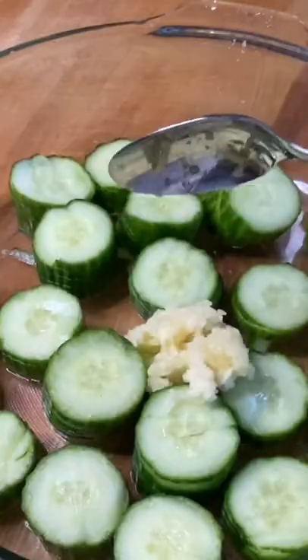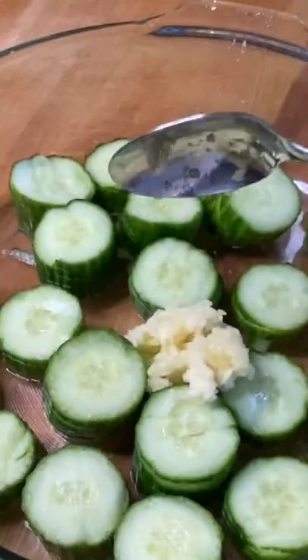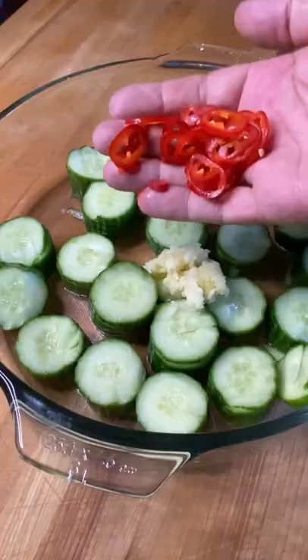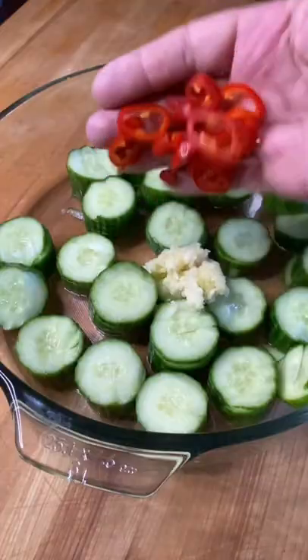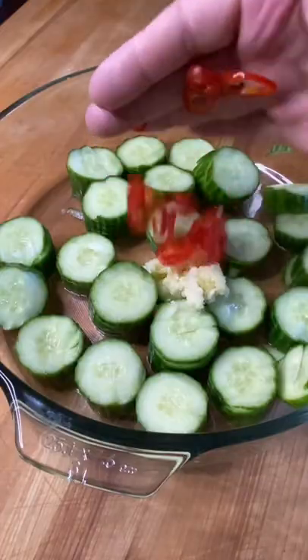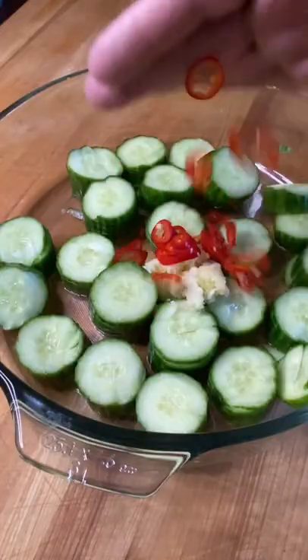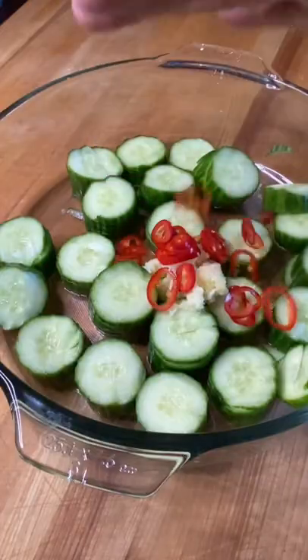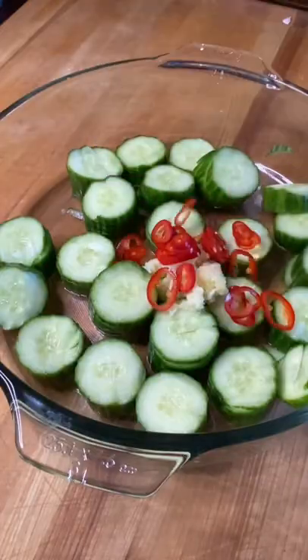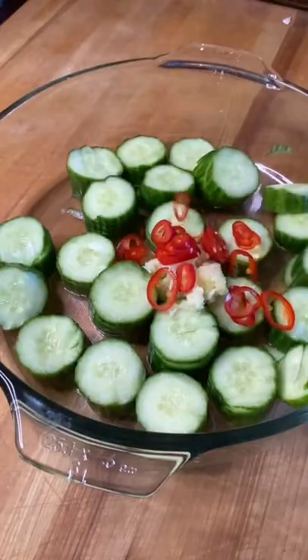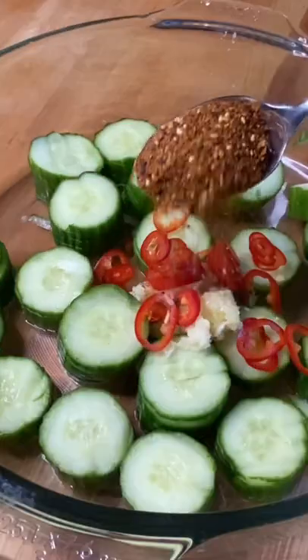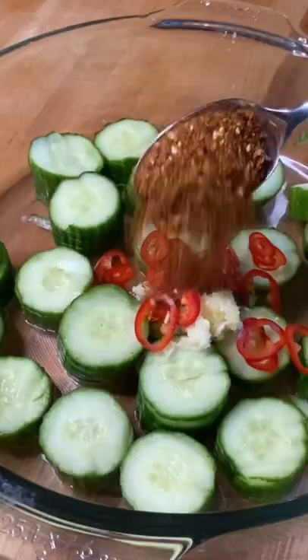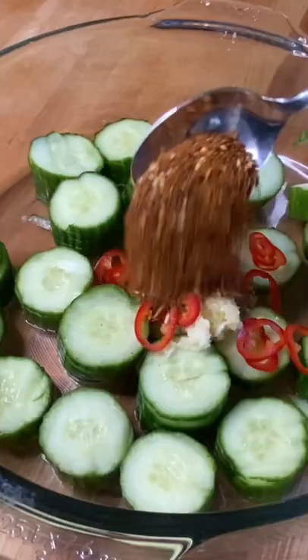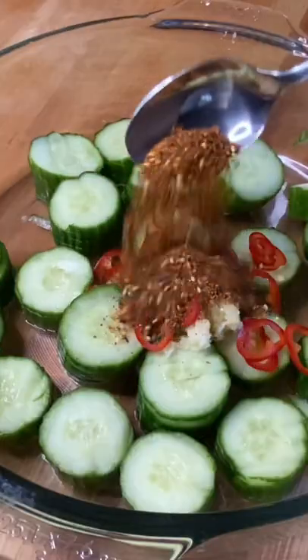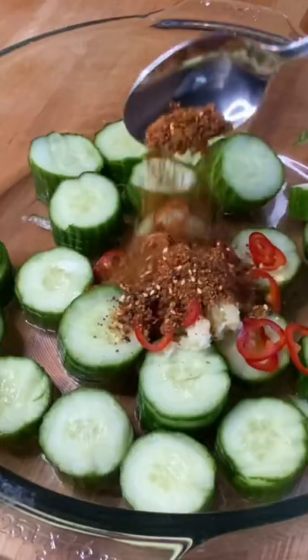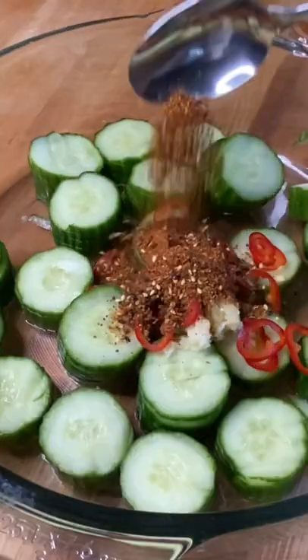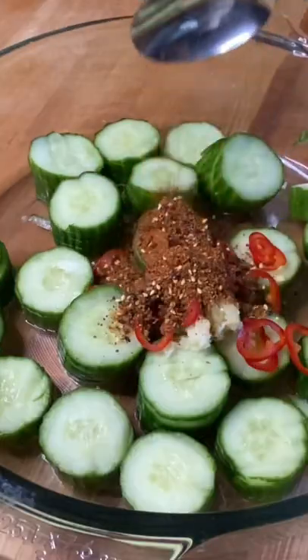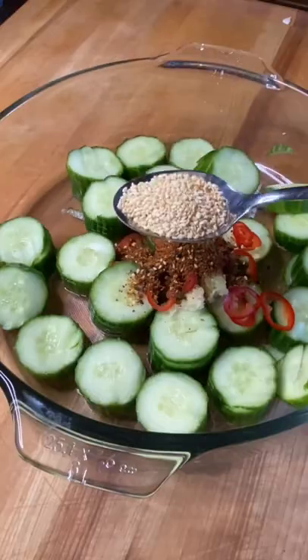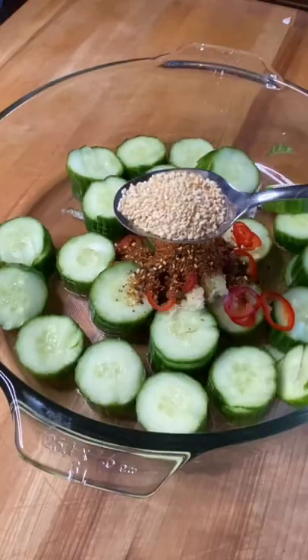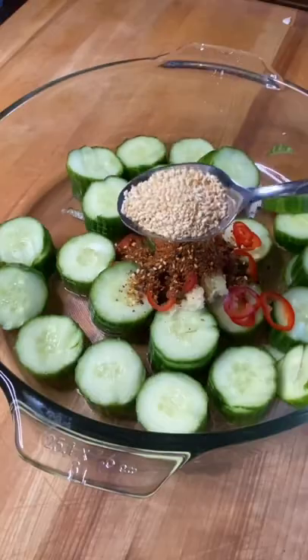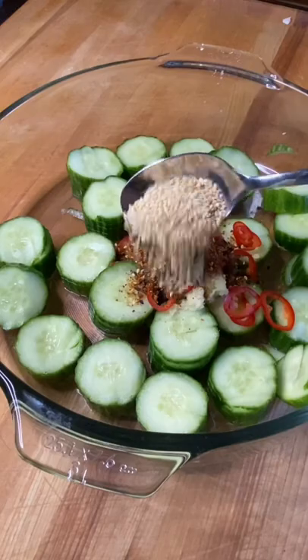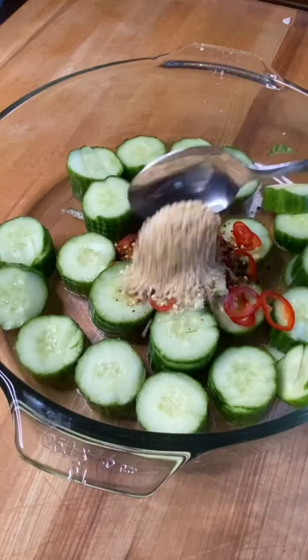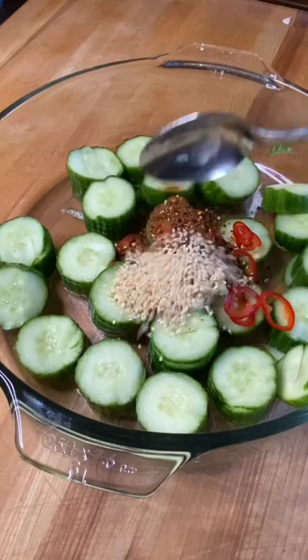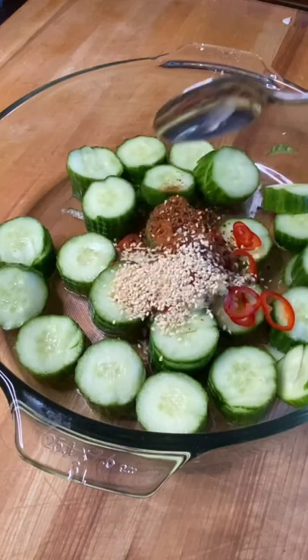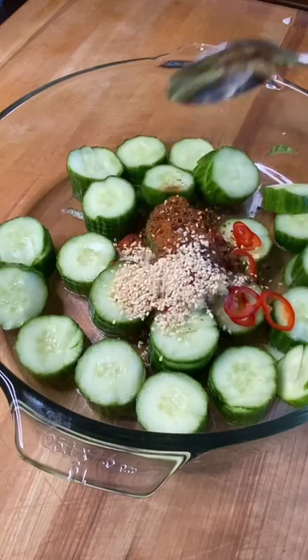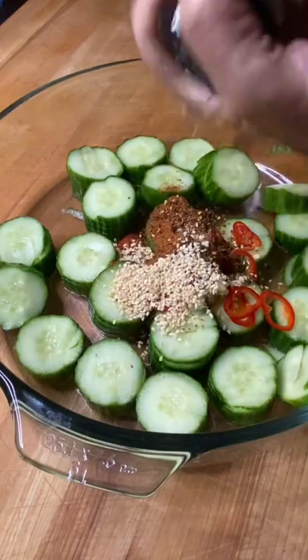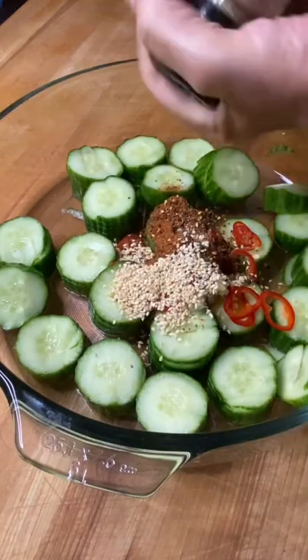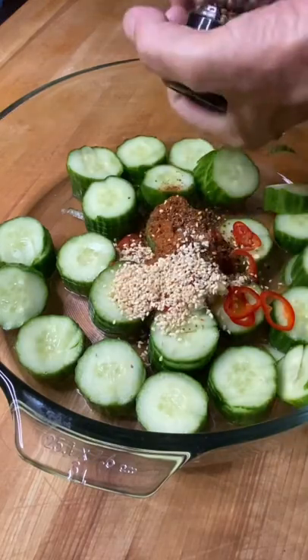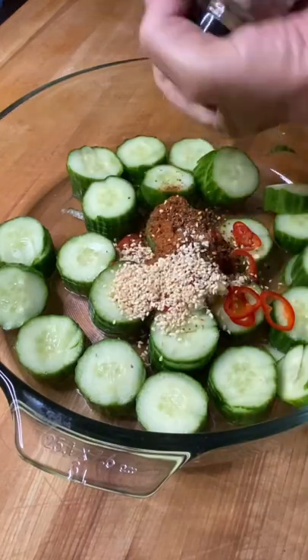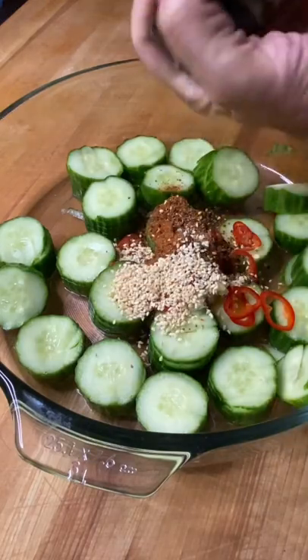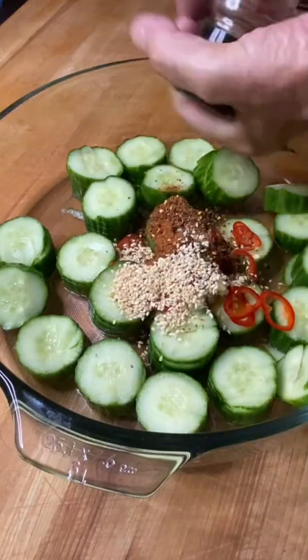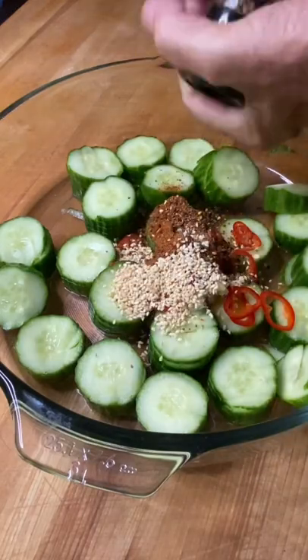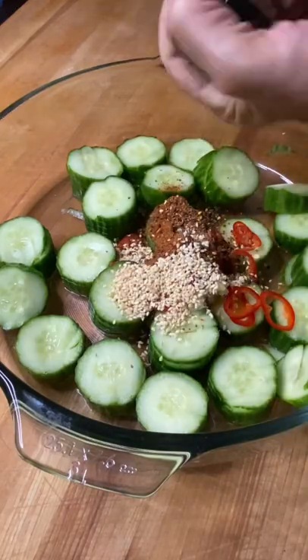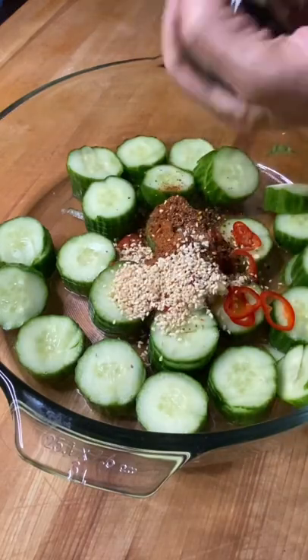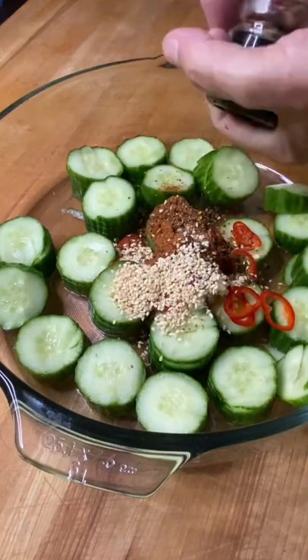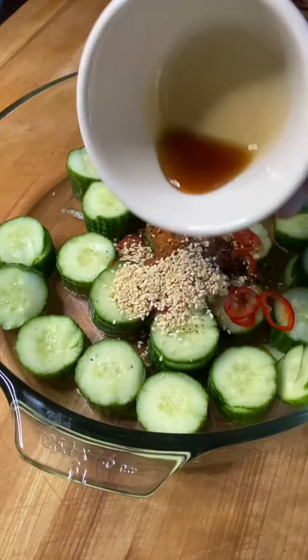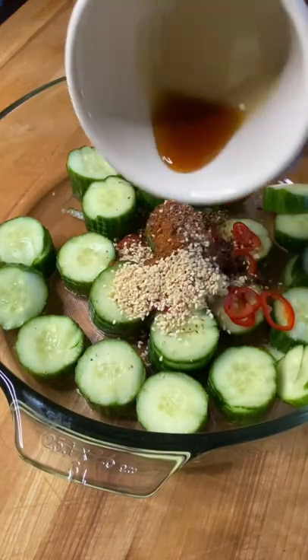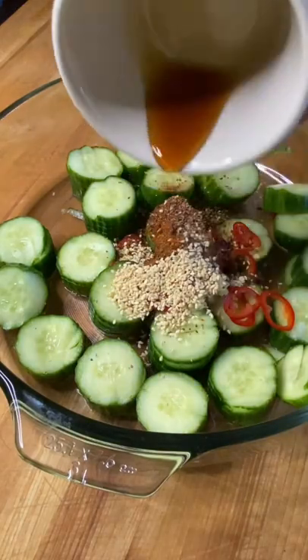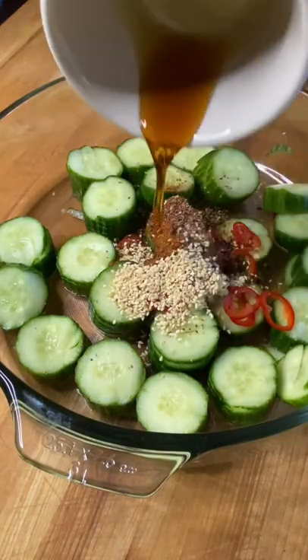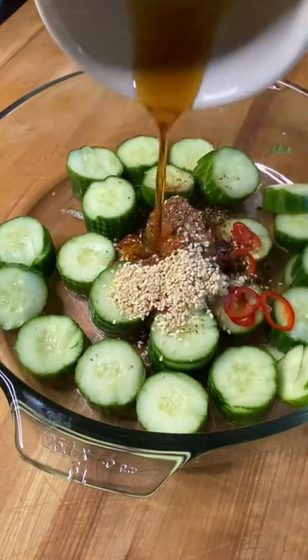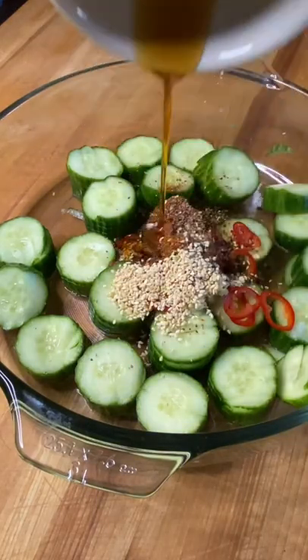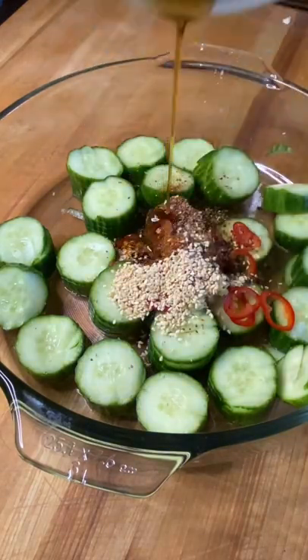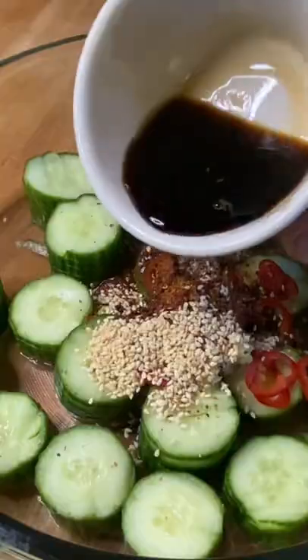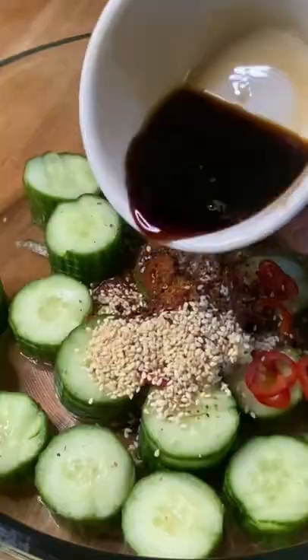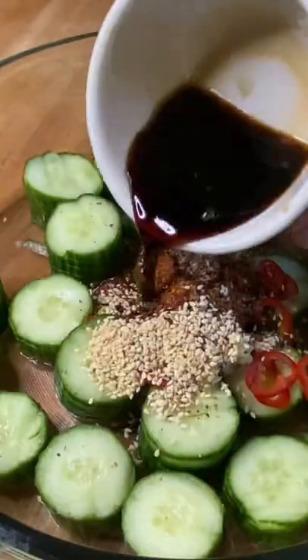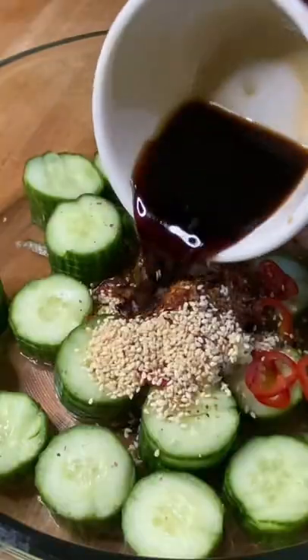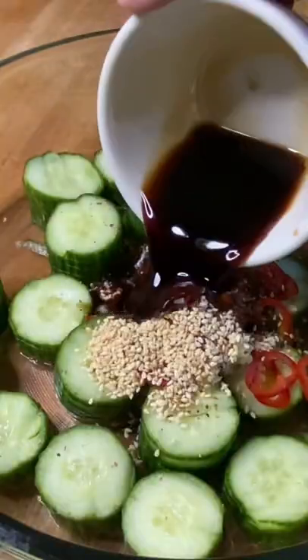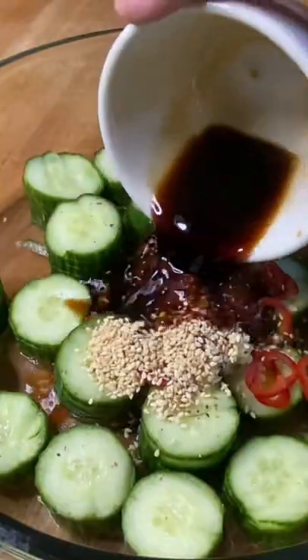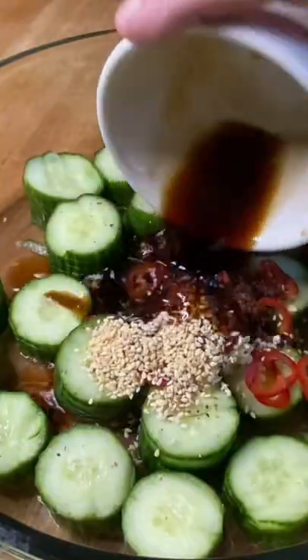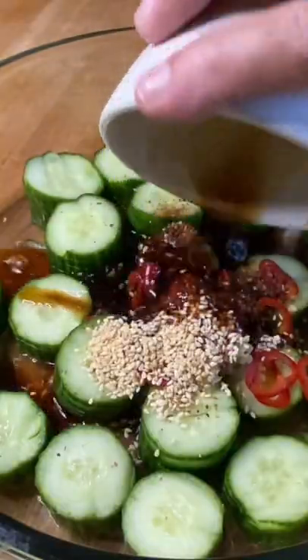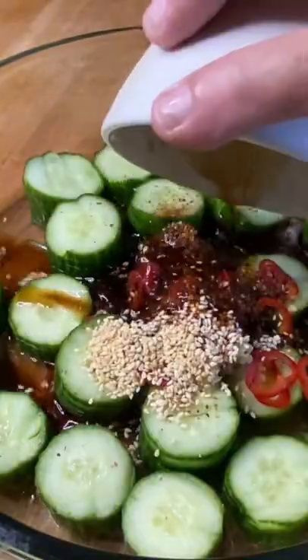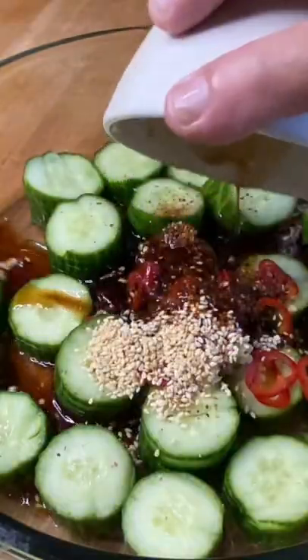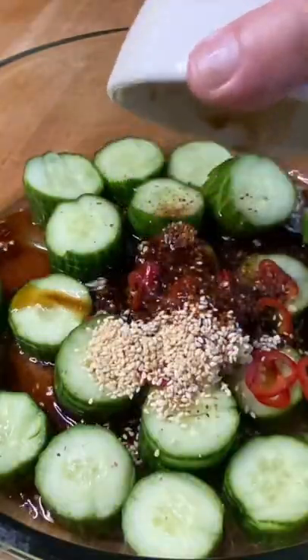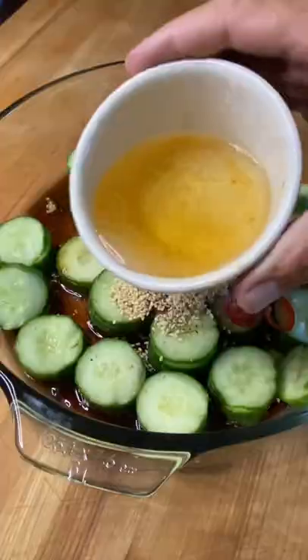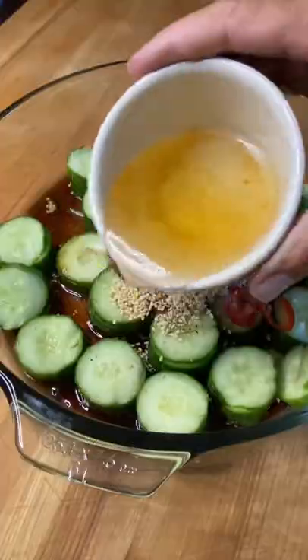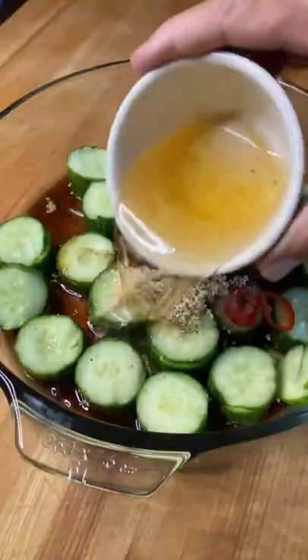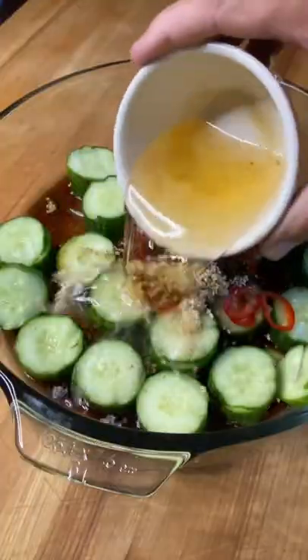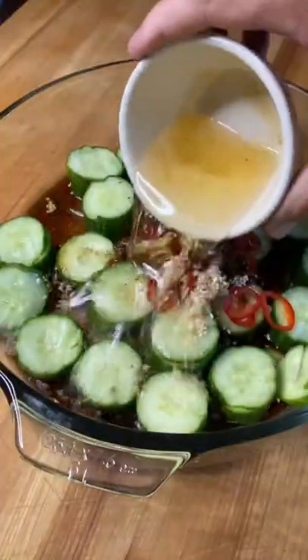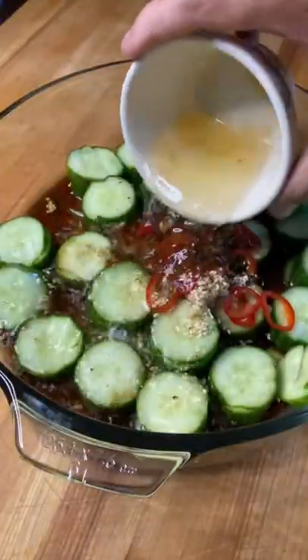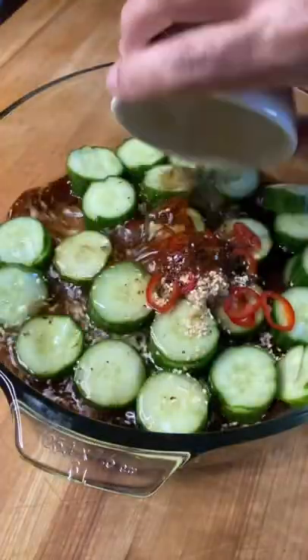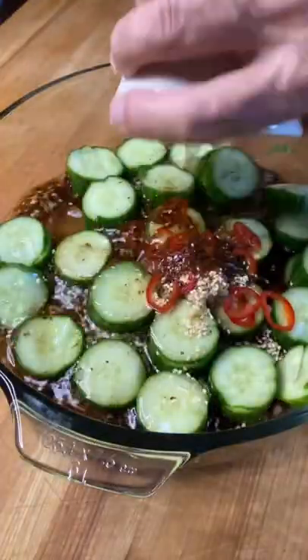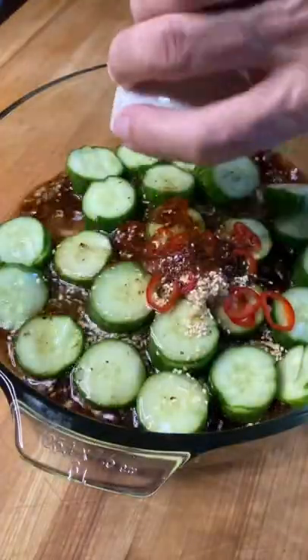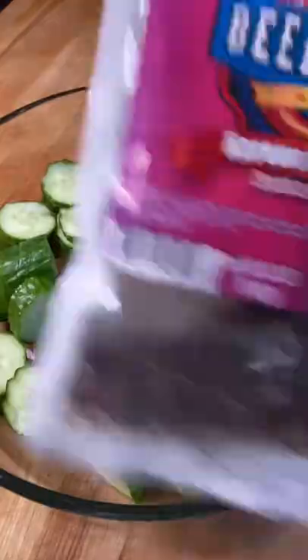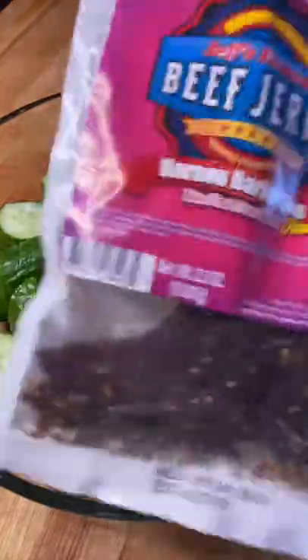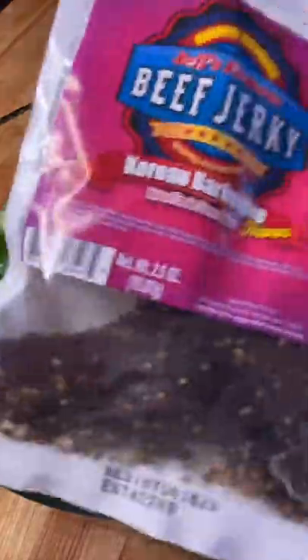We go down with some garlic, jalapeños, crushed chili, sesame seeds, pepper, a little sesame oil, tamari, and rice vinegar.